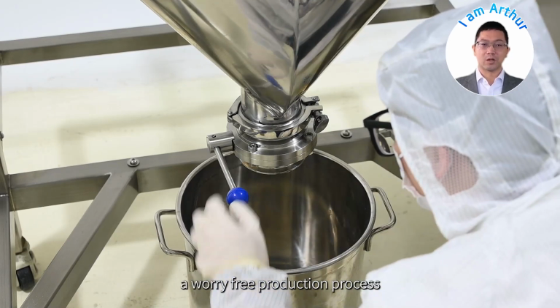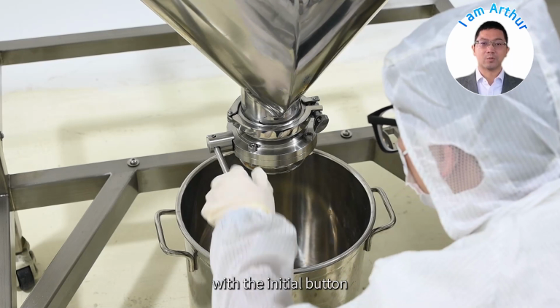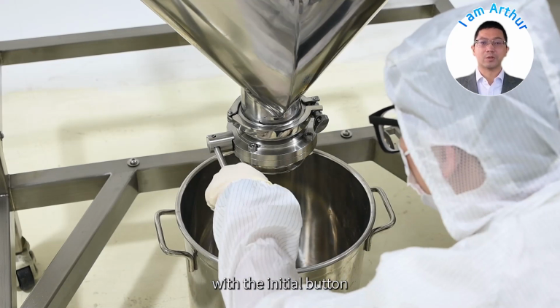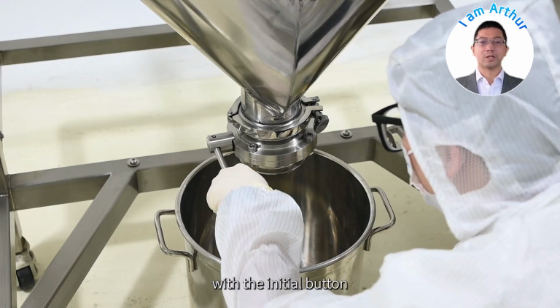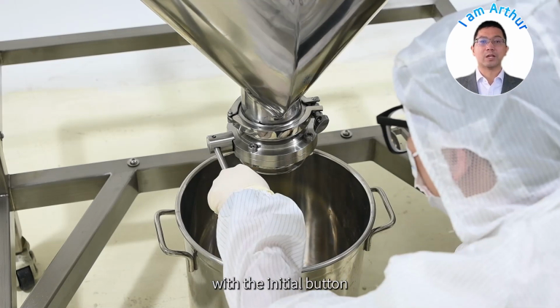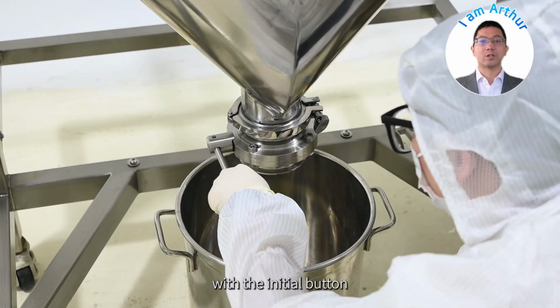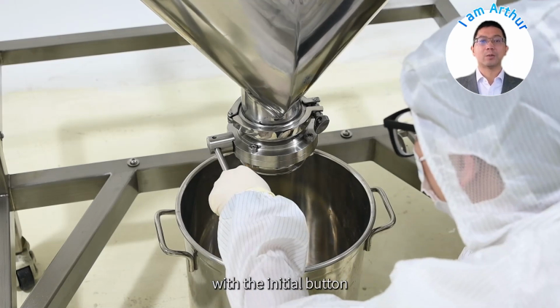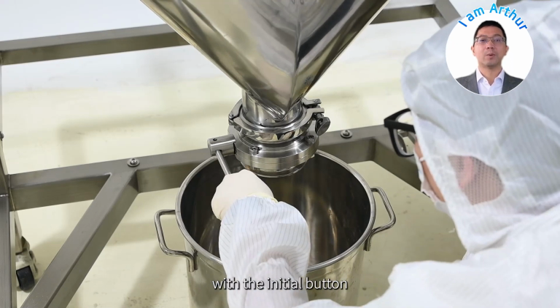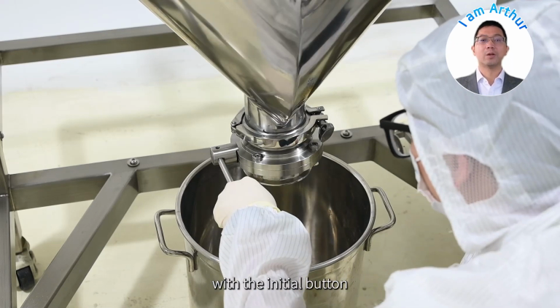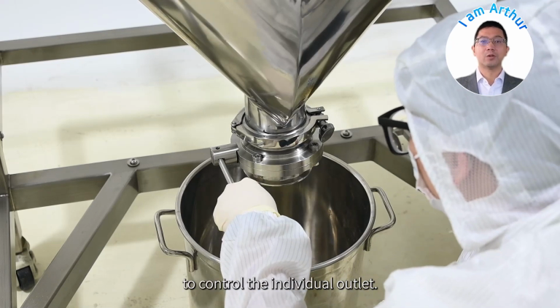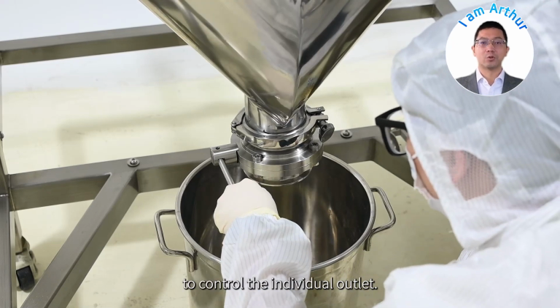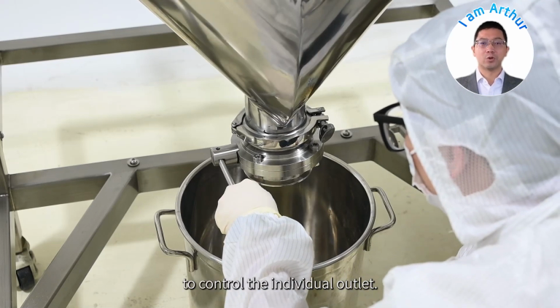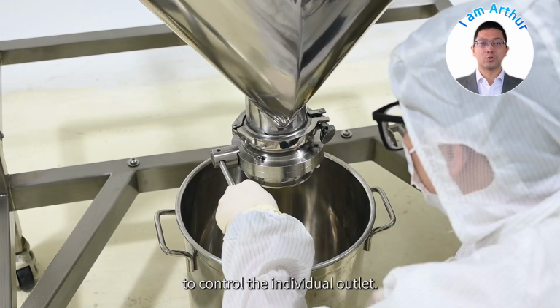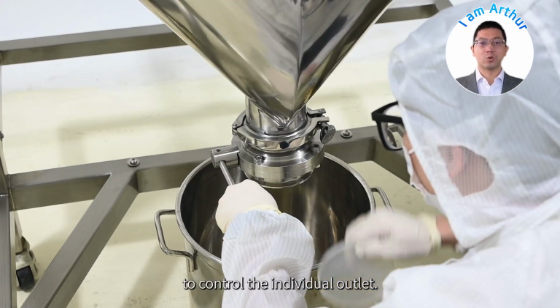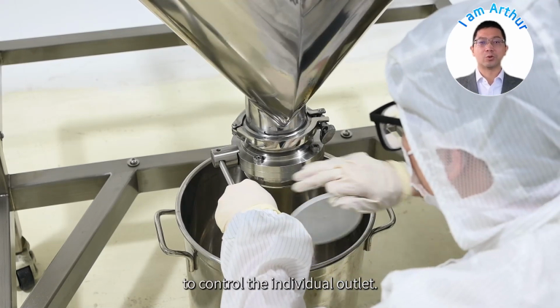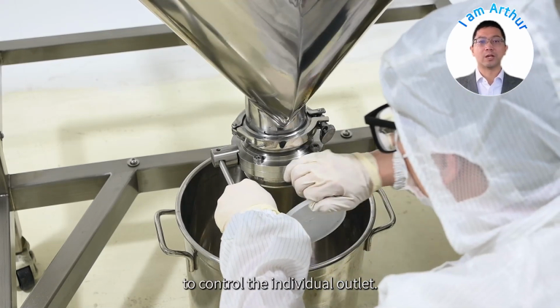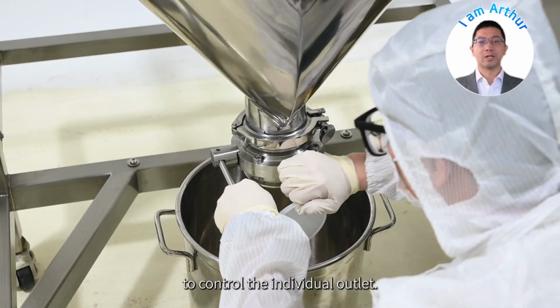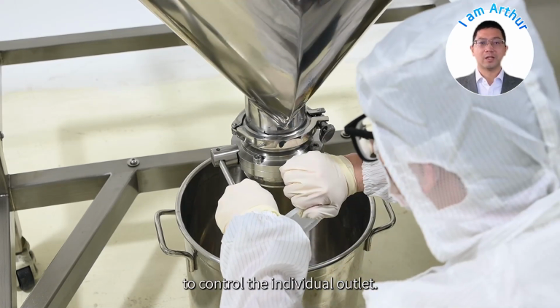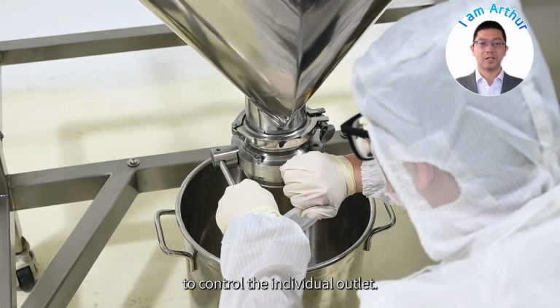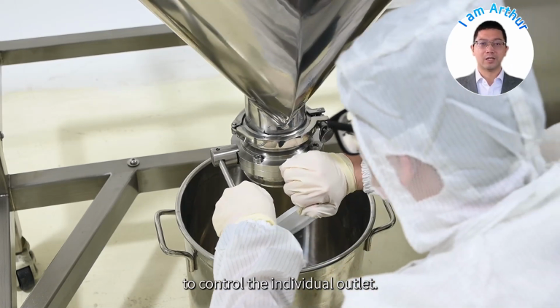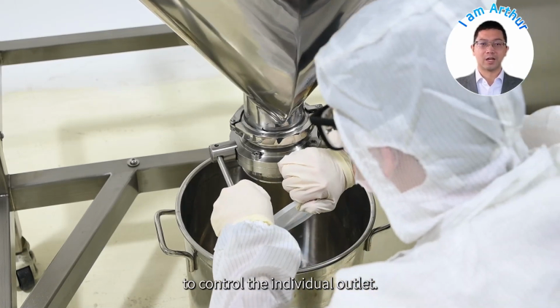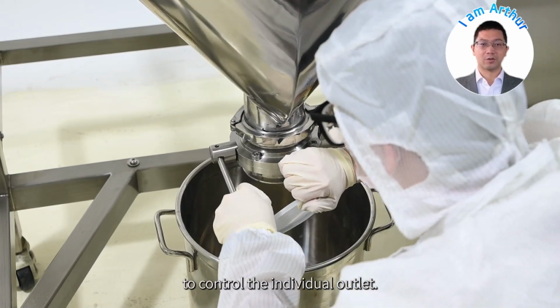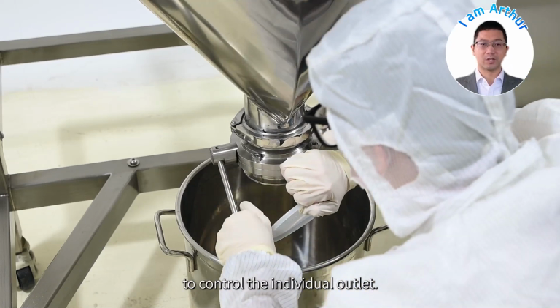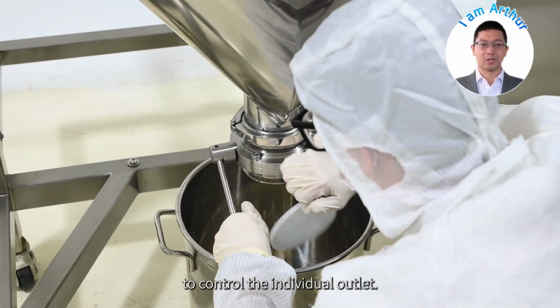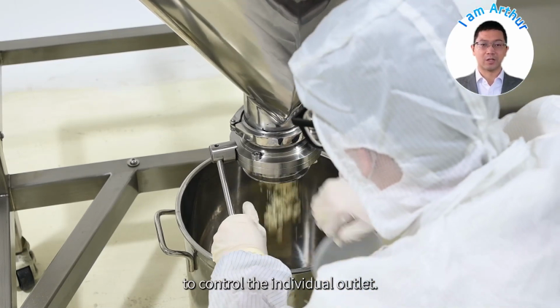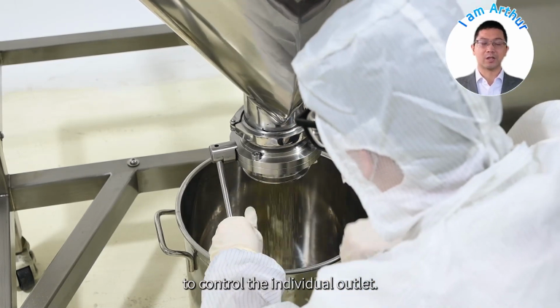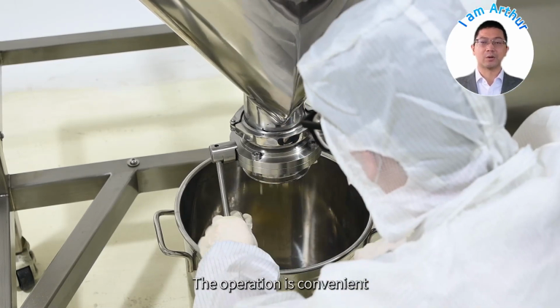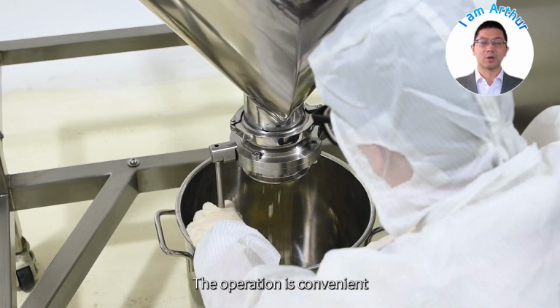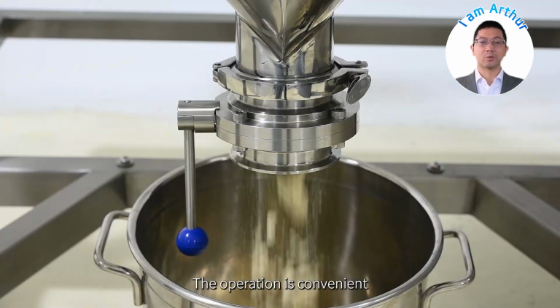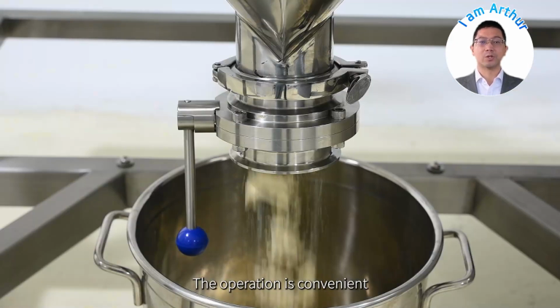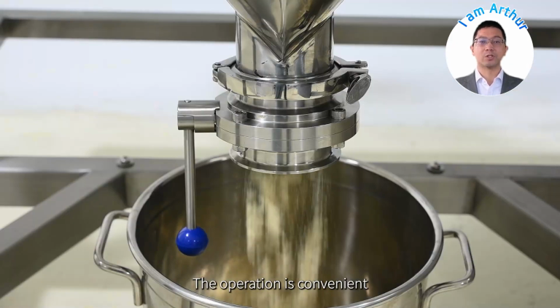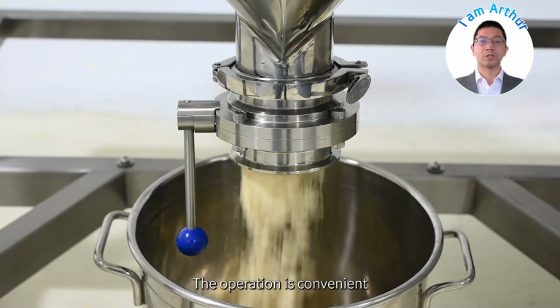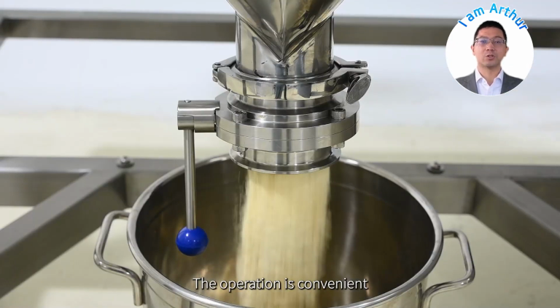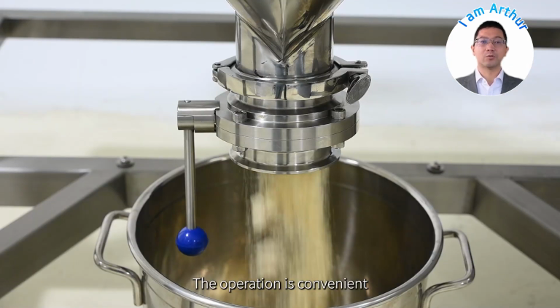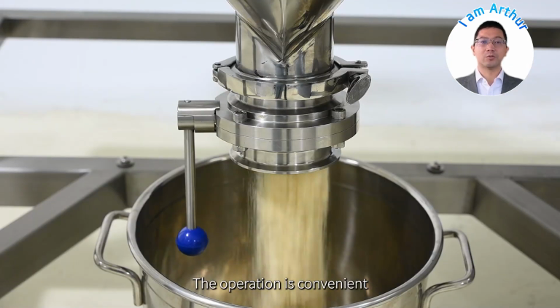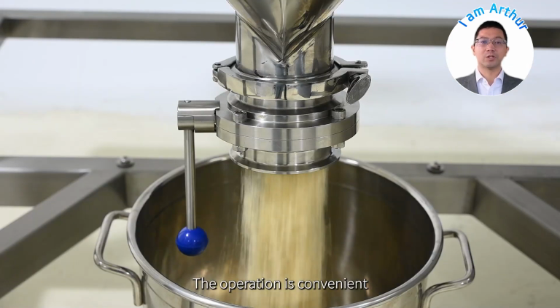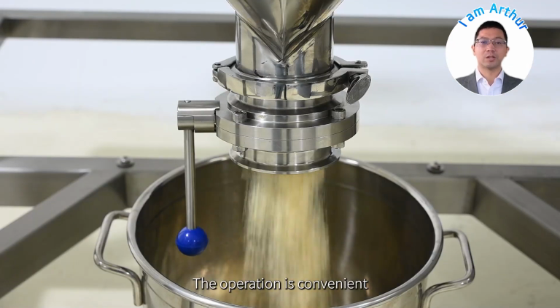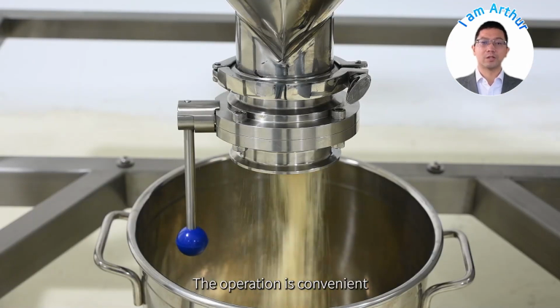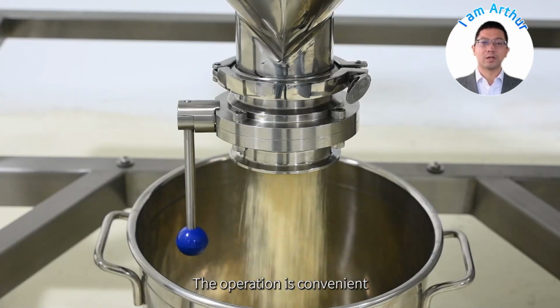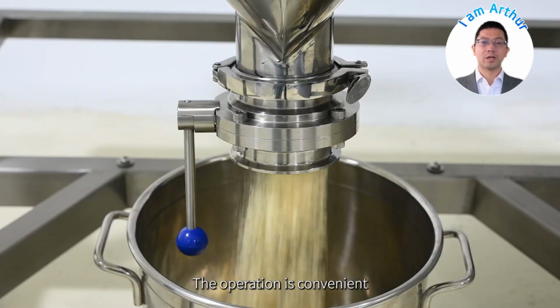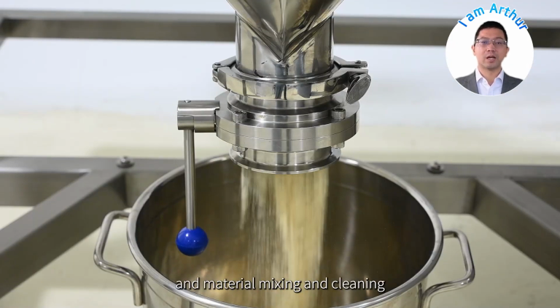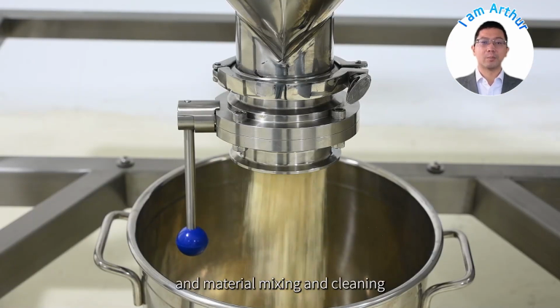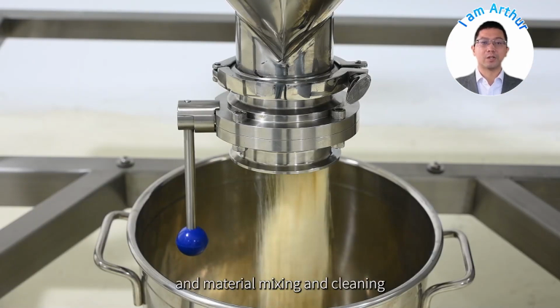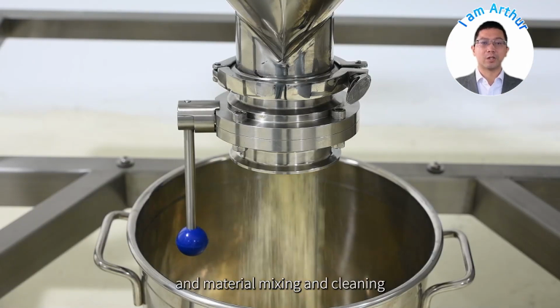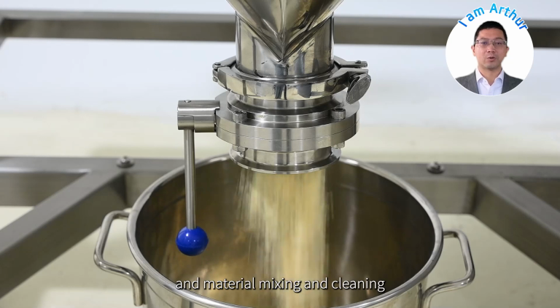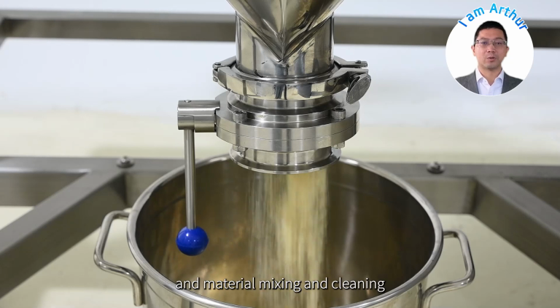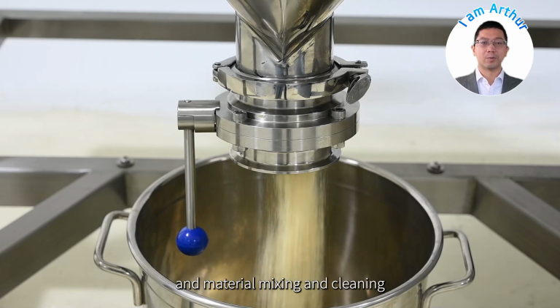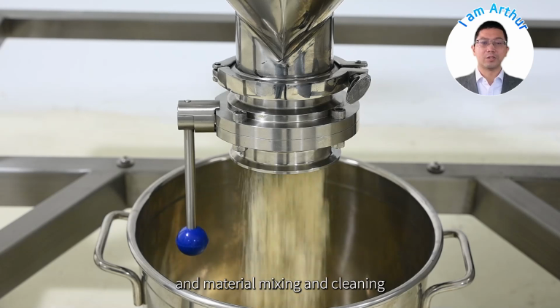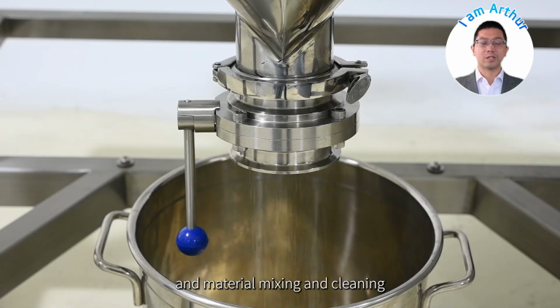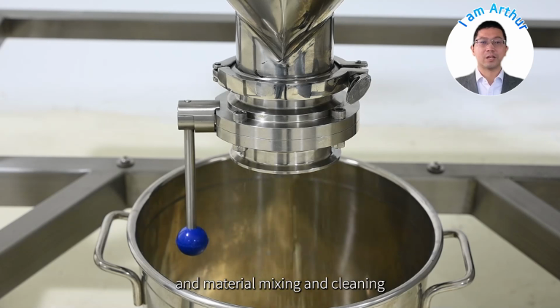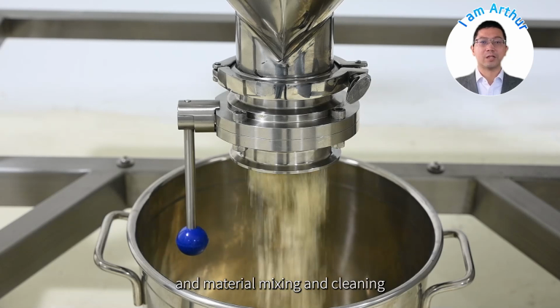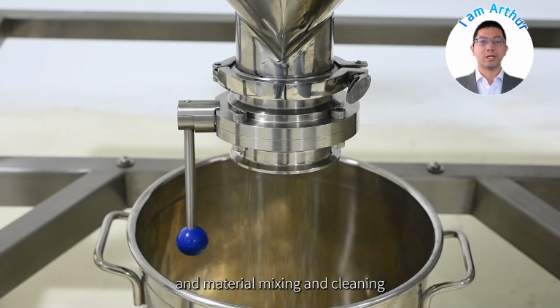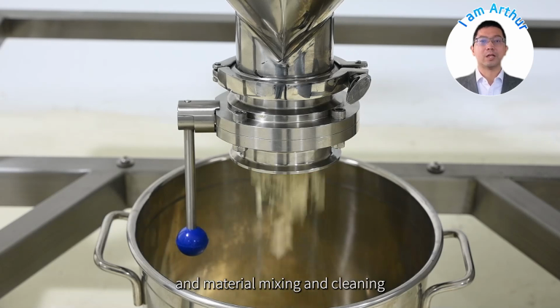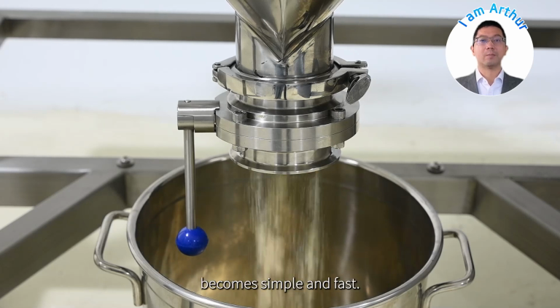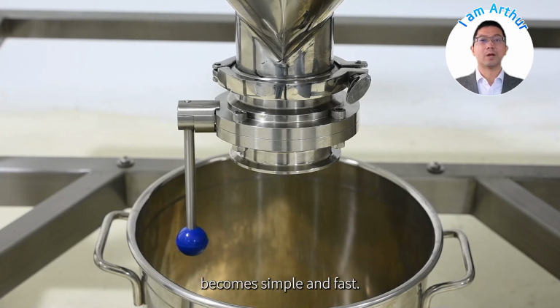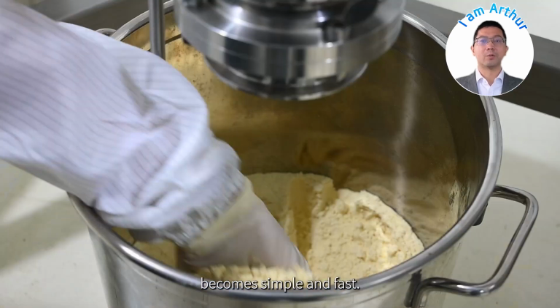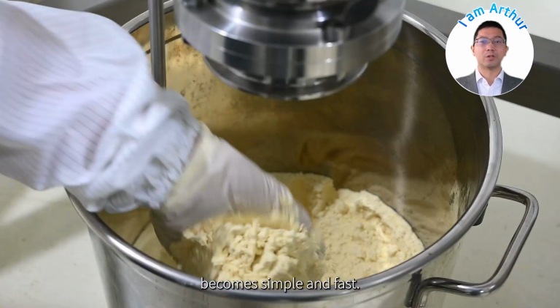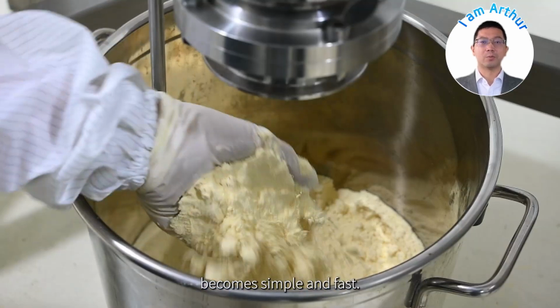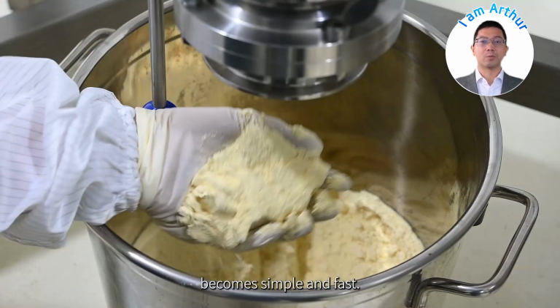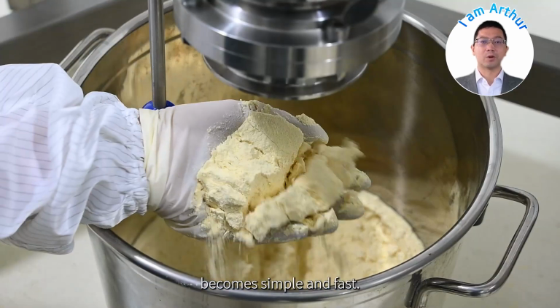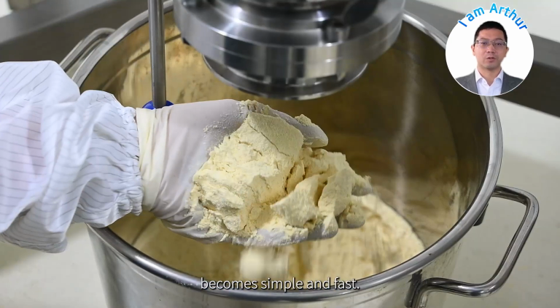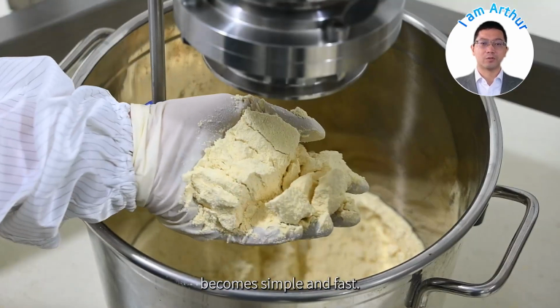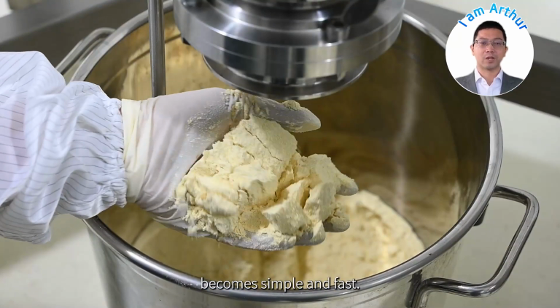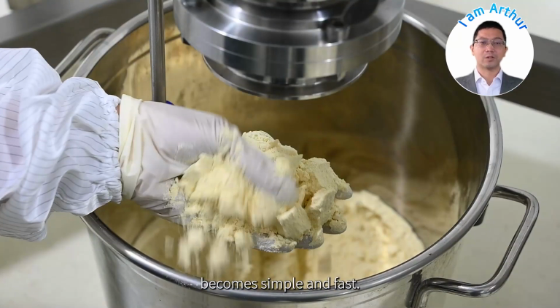With the inching button to control the inlet and outlet, the operation is convenient and material mixing and cleaning becomes simple and fast.